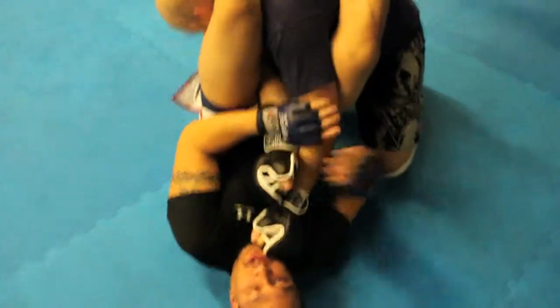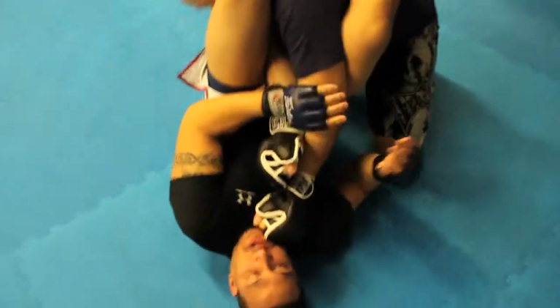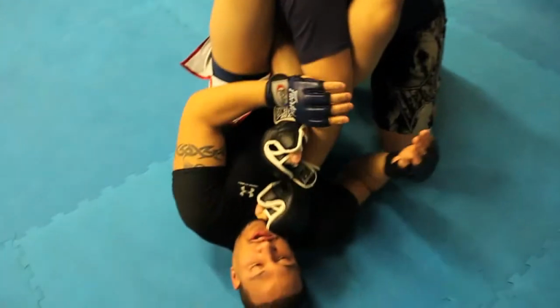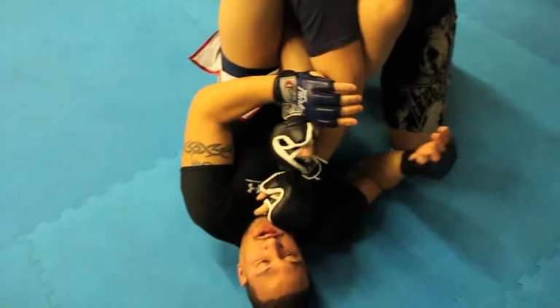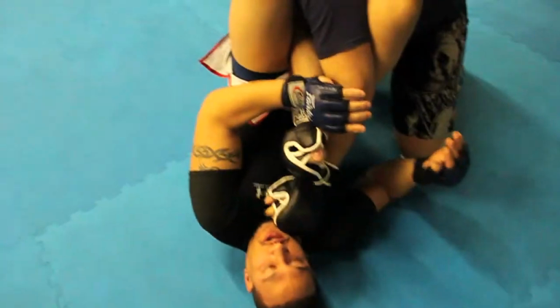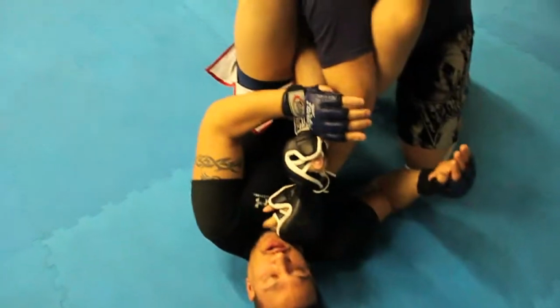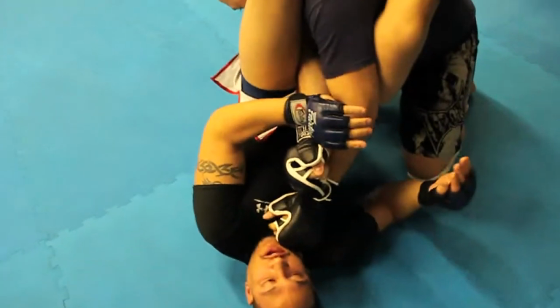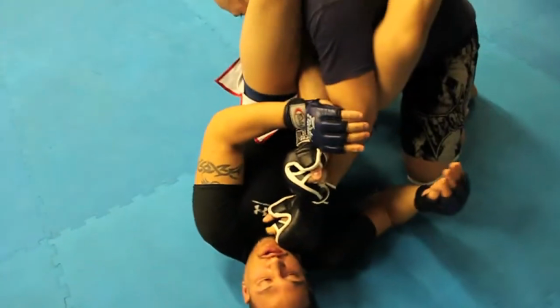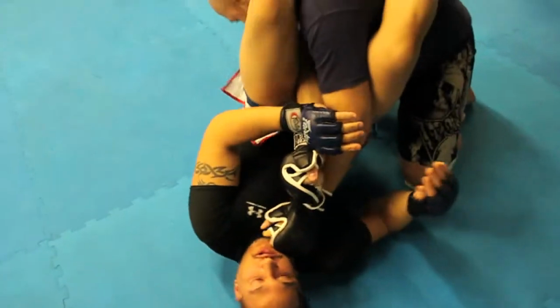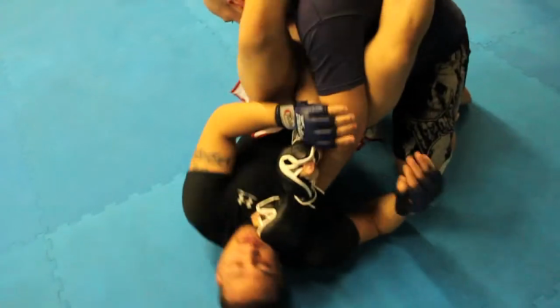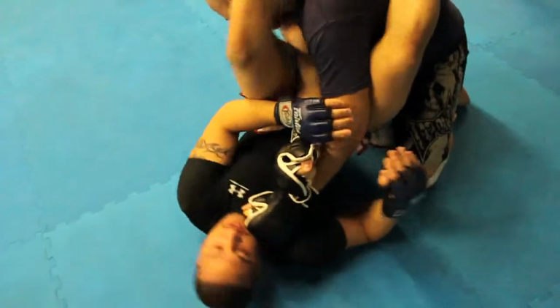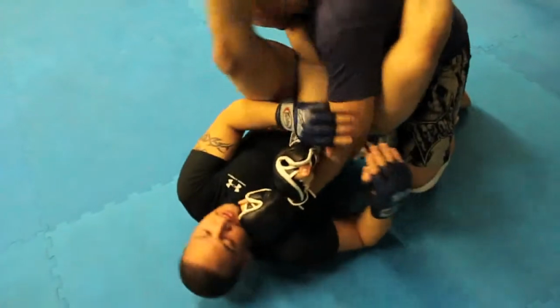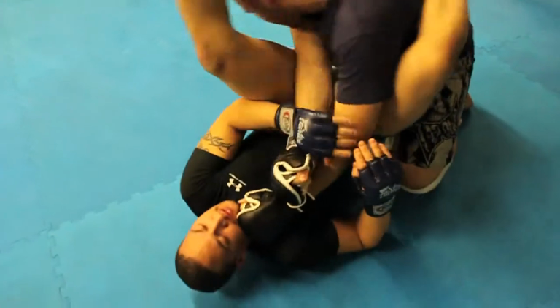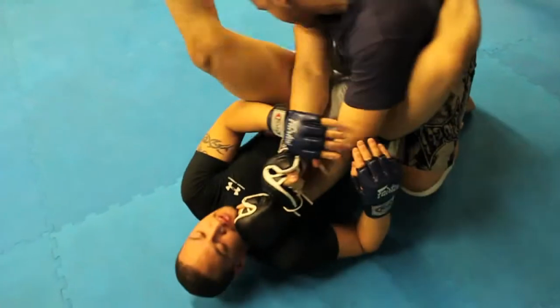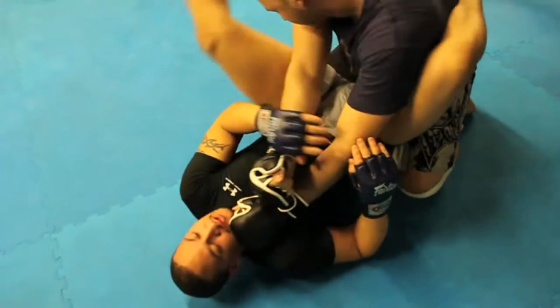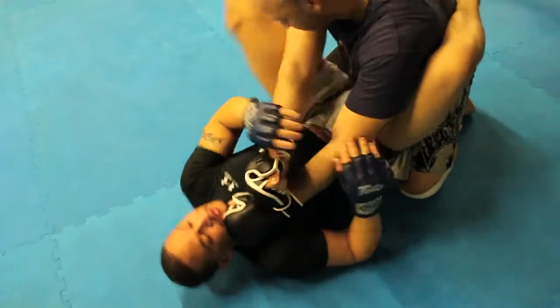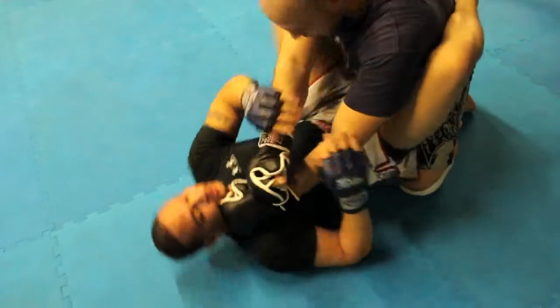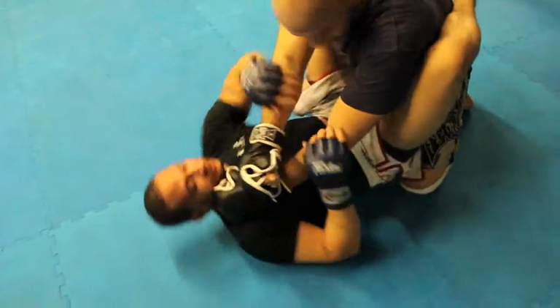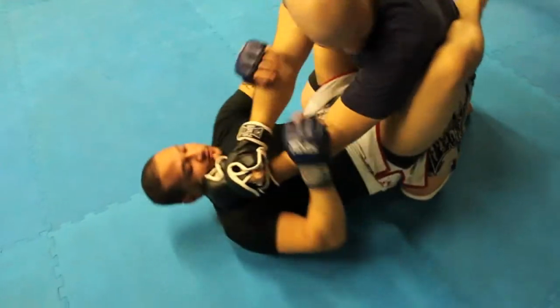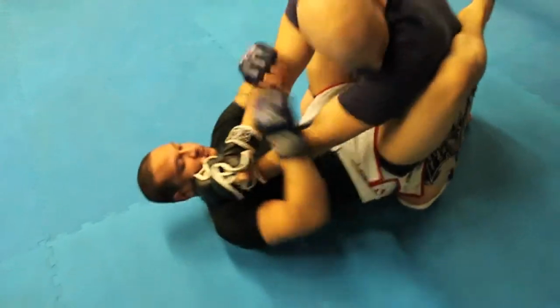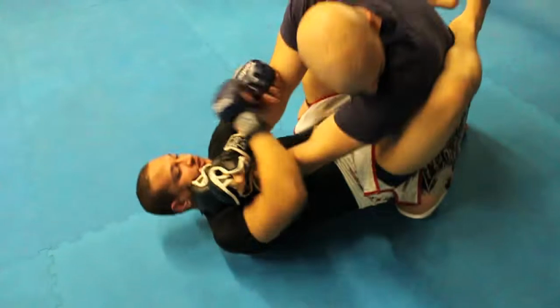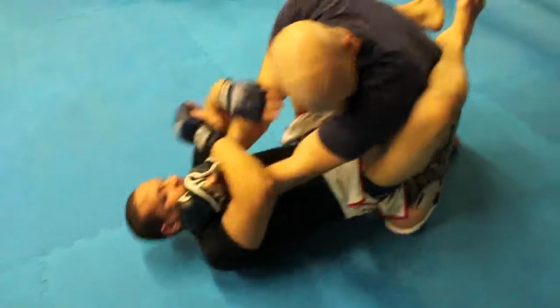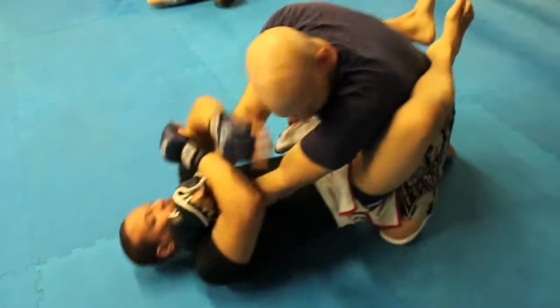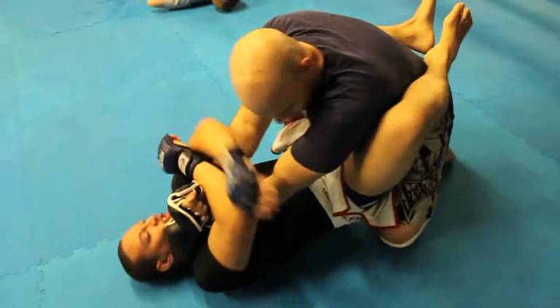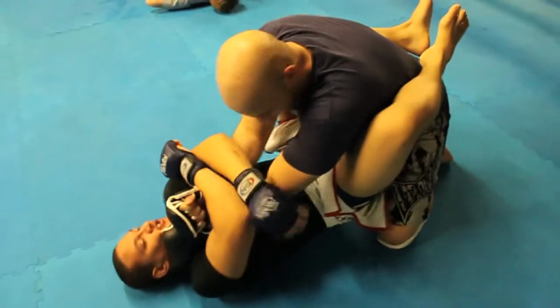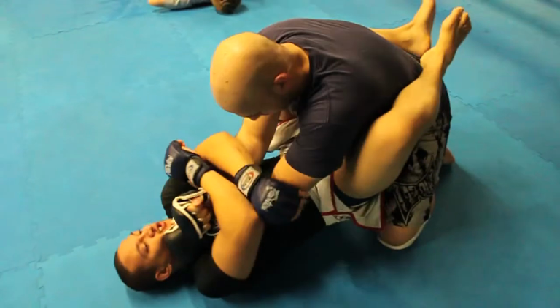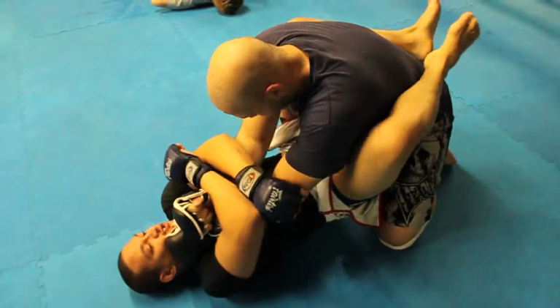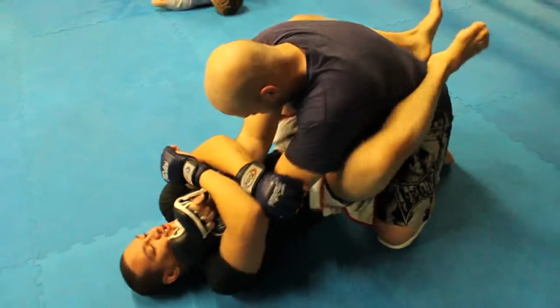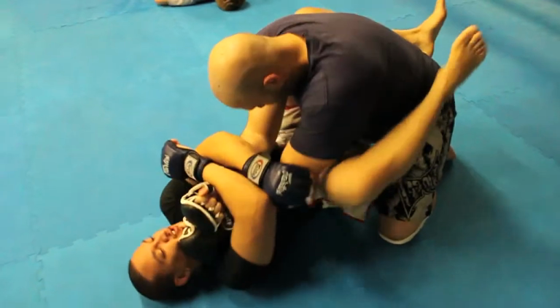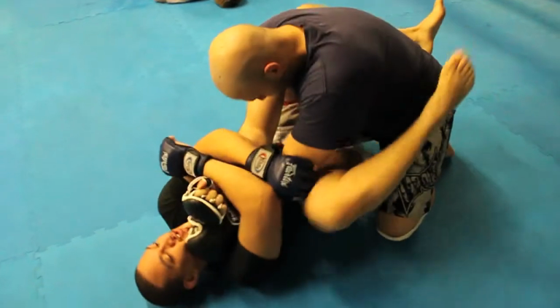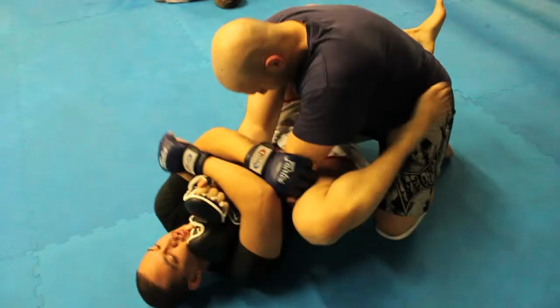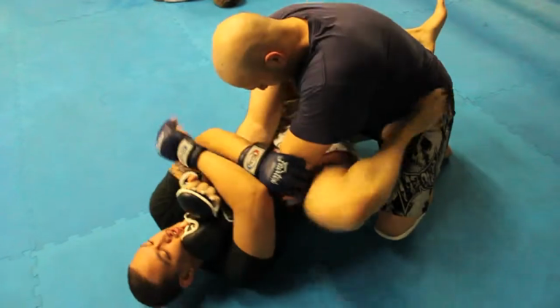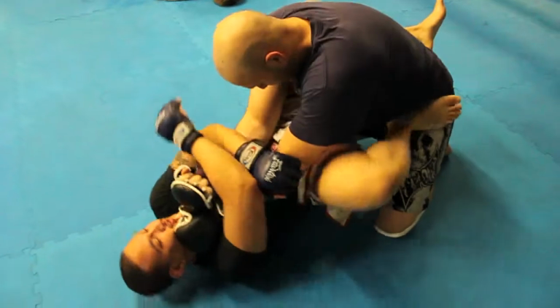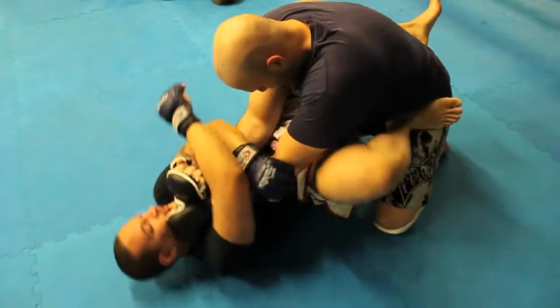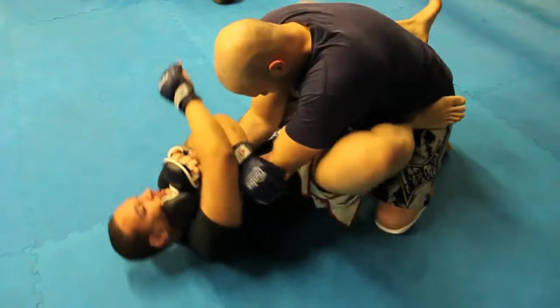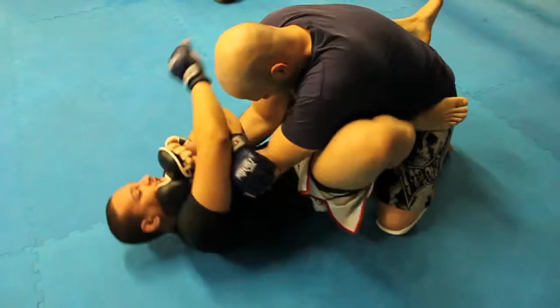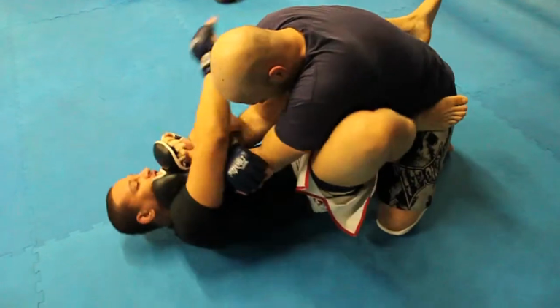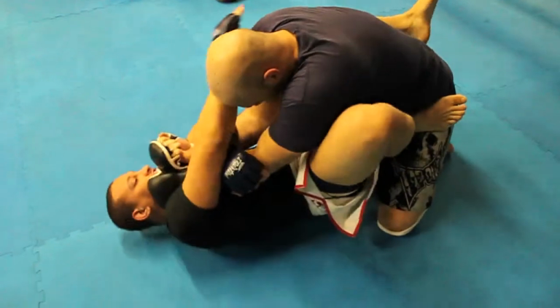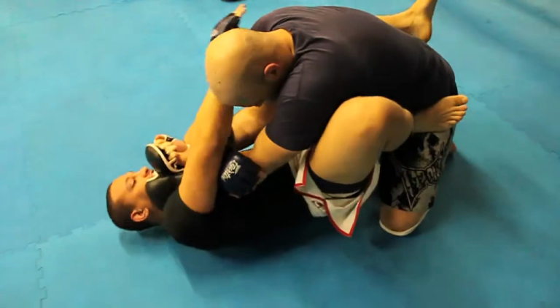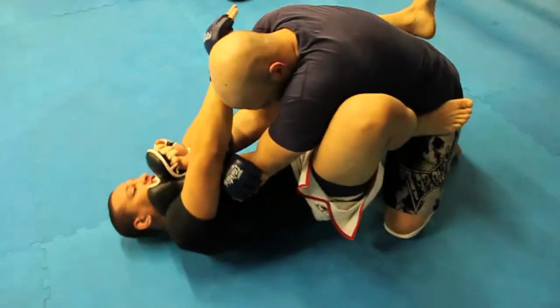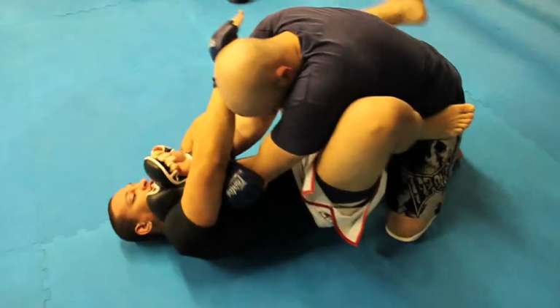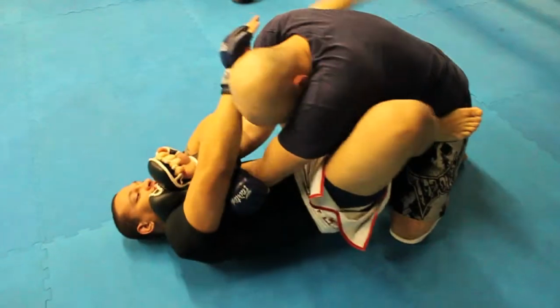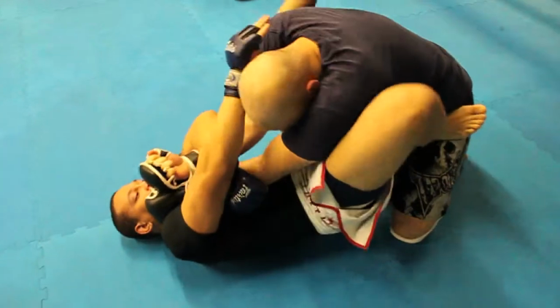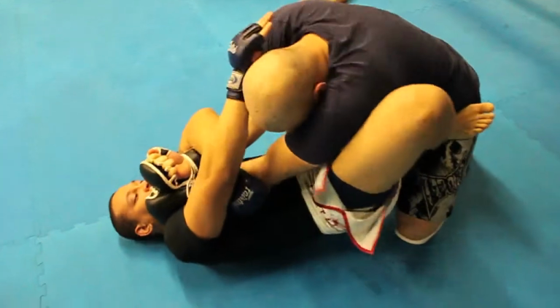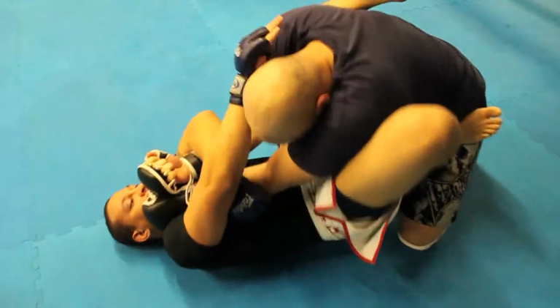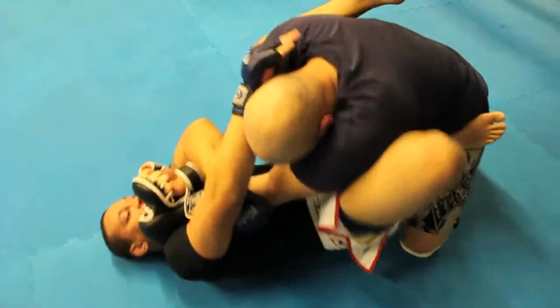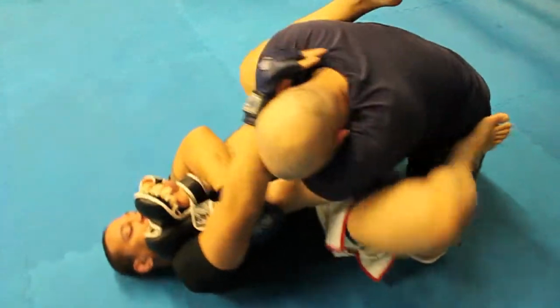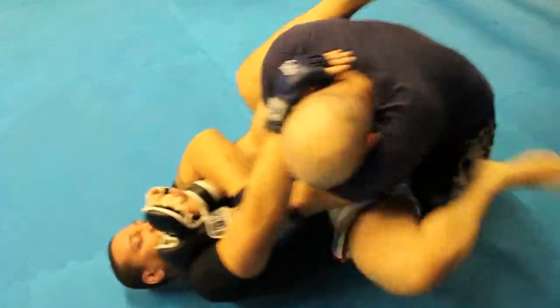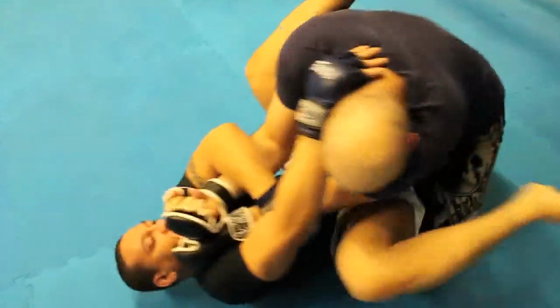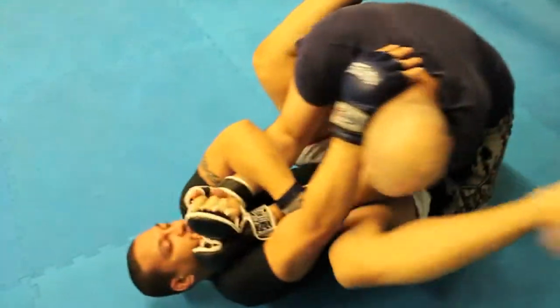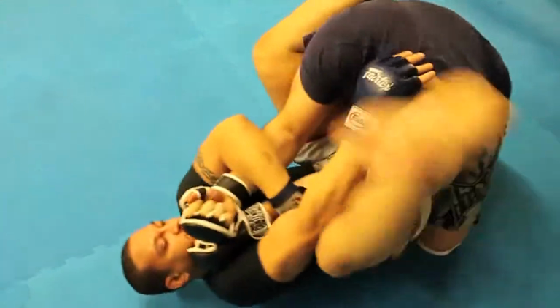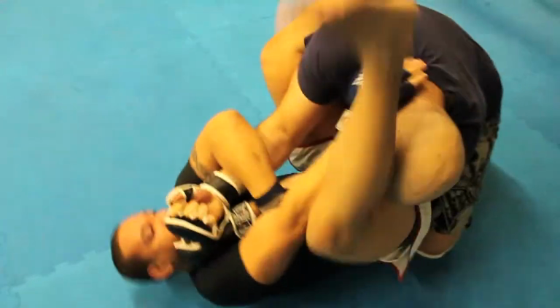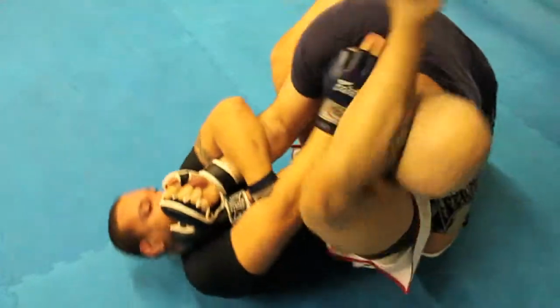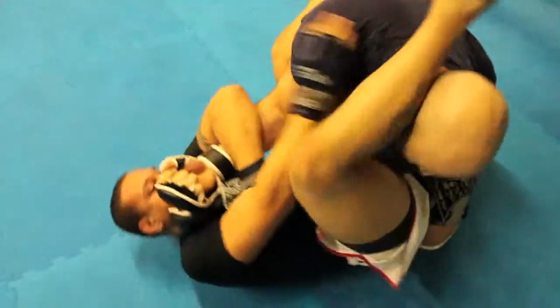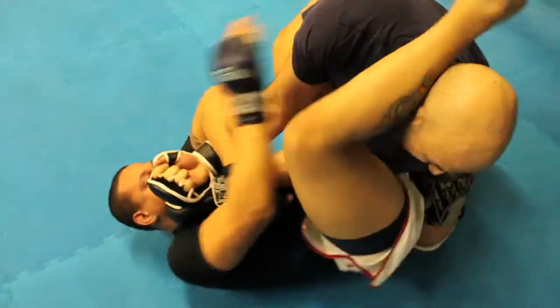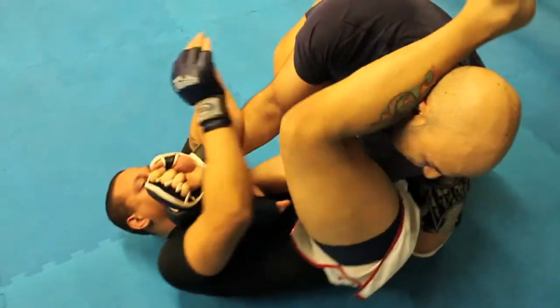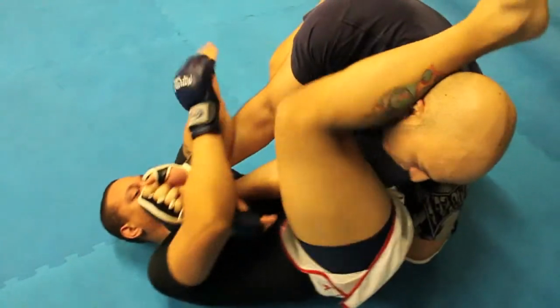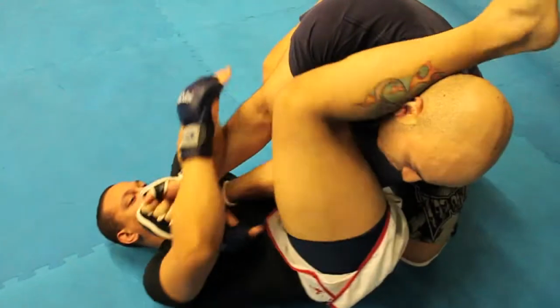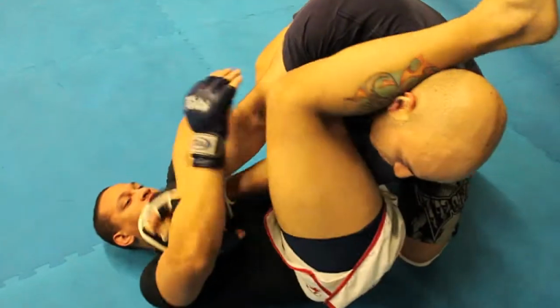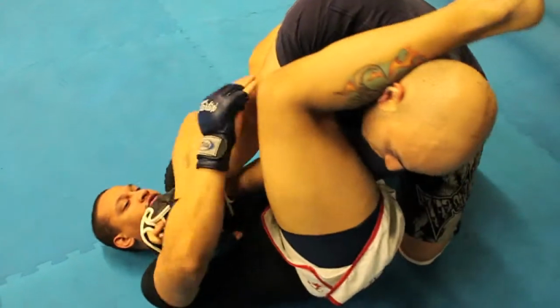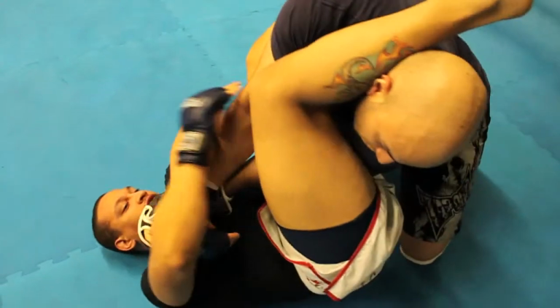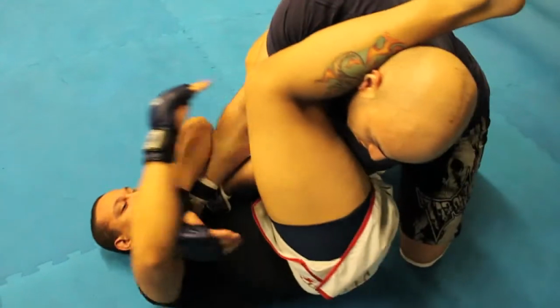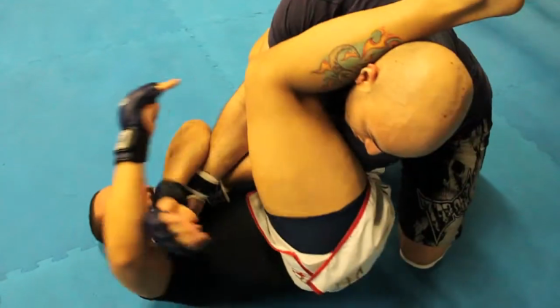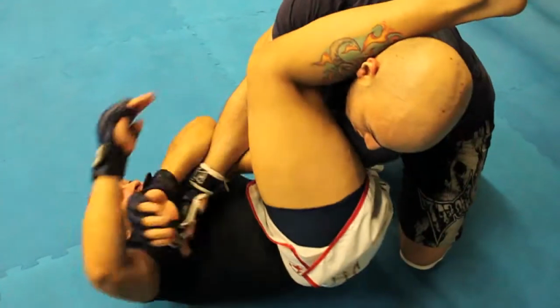He's got some straps, so you can use those. You've got to make sure — he'll stack, that's all.